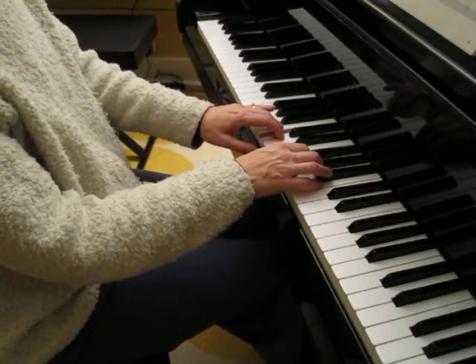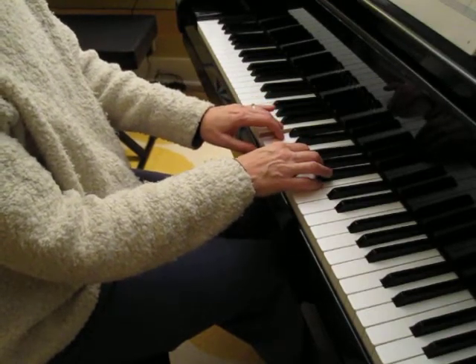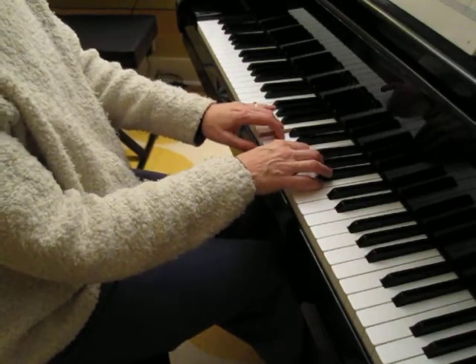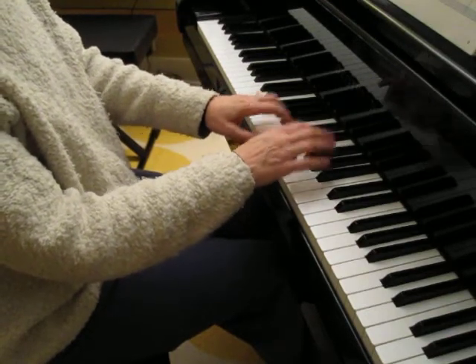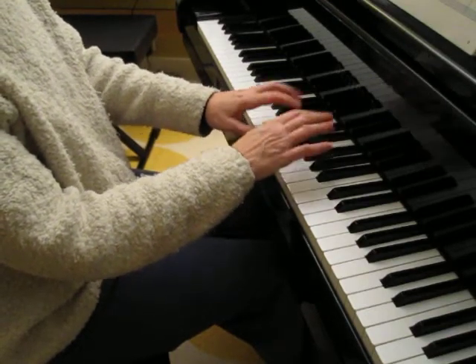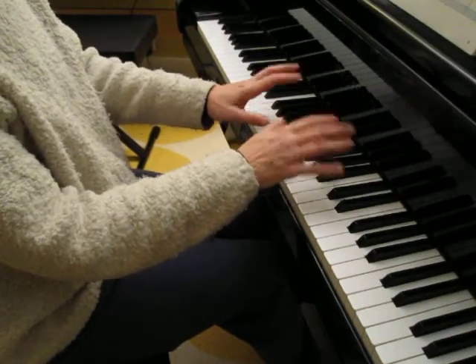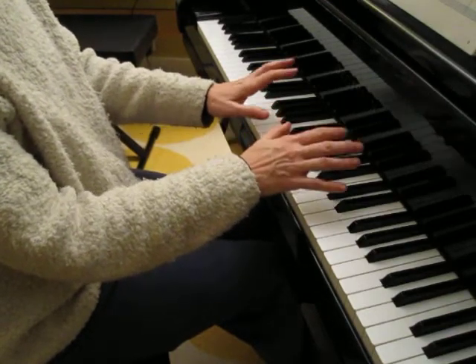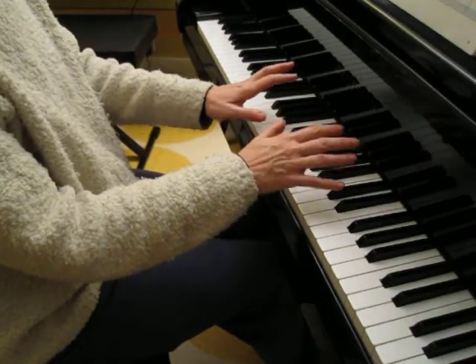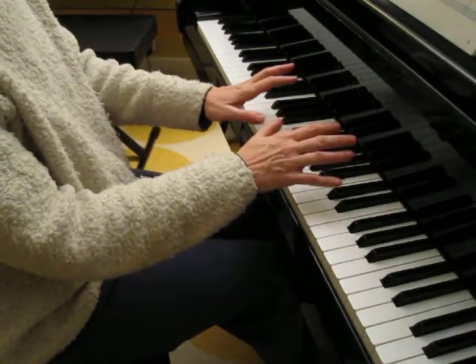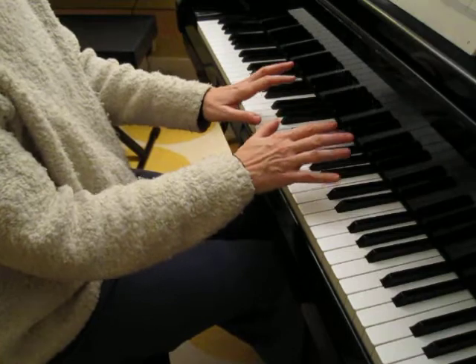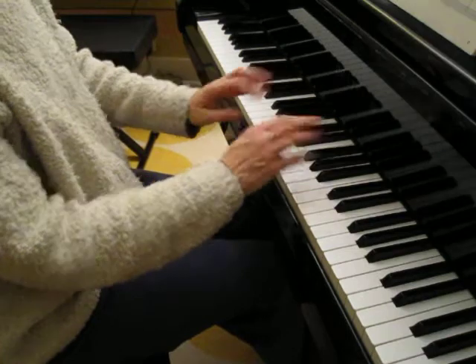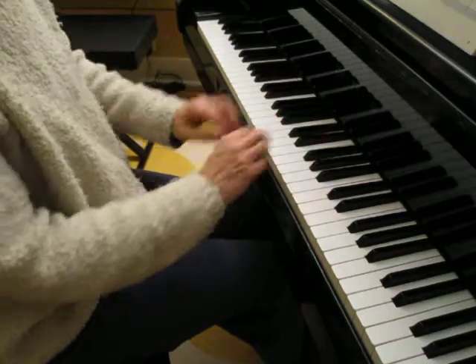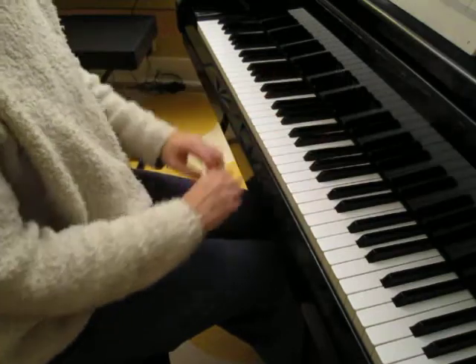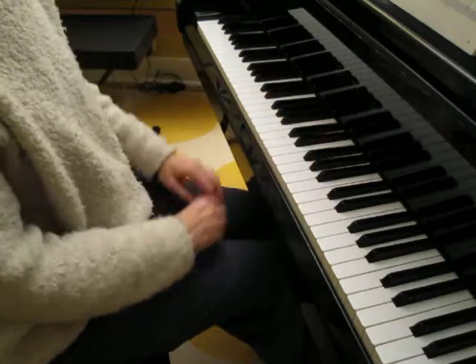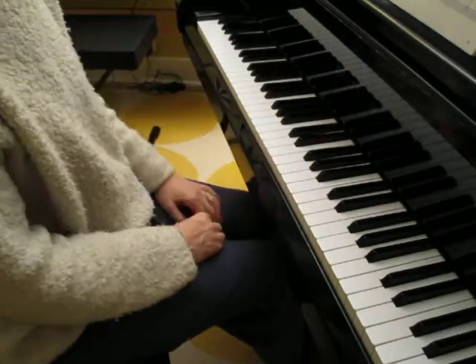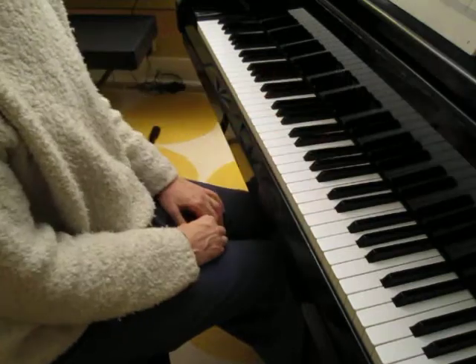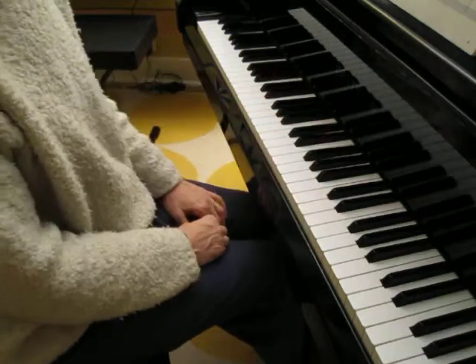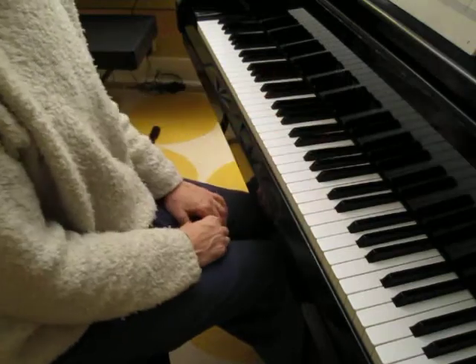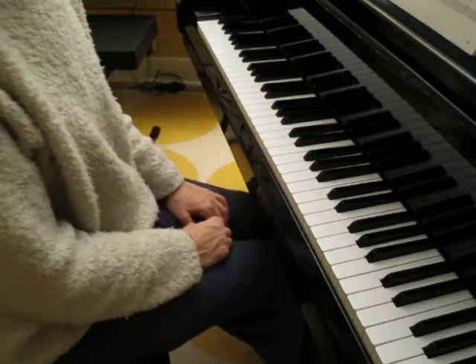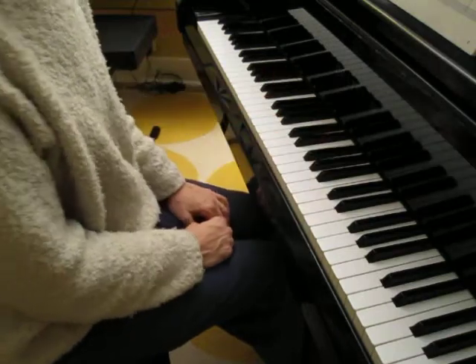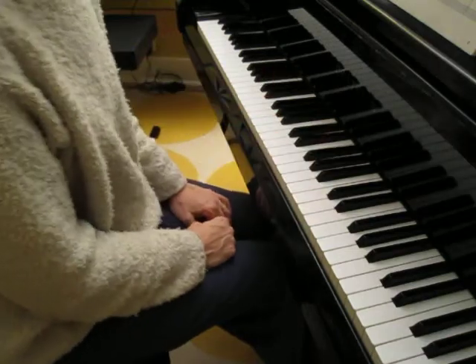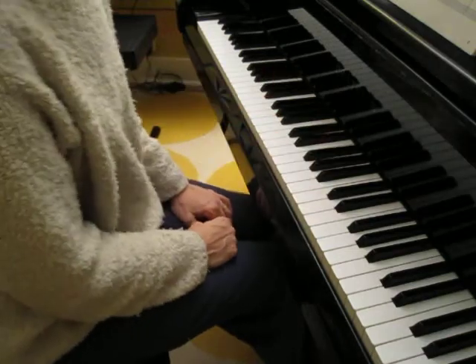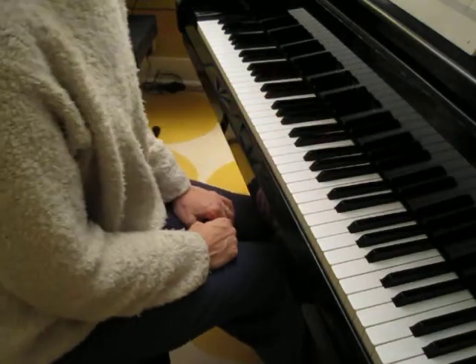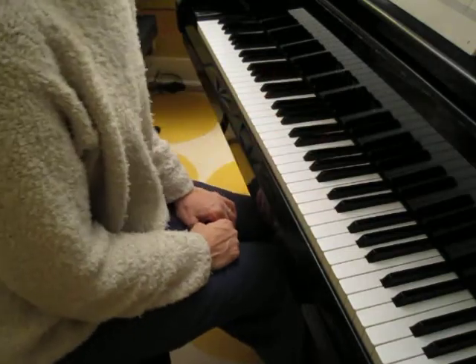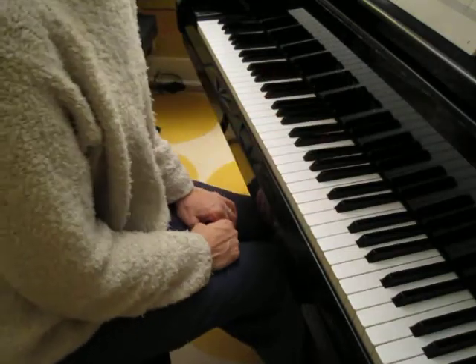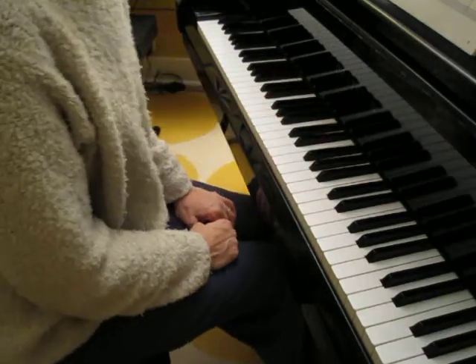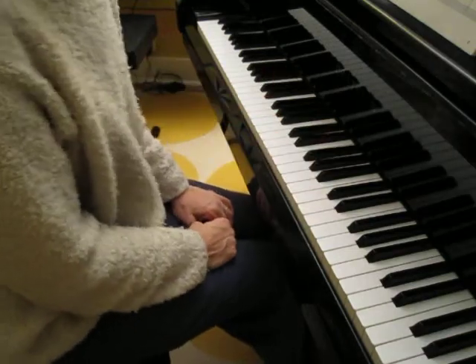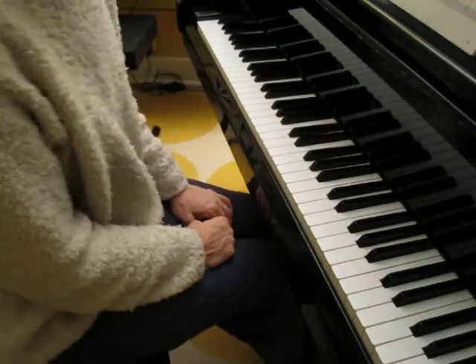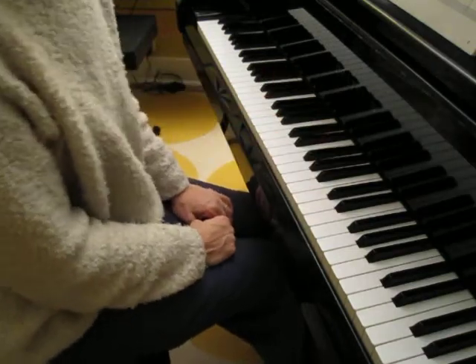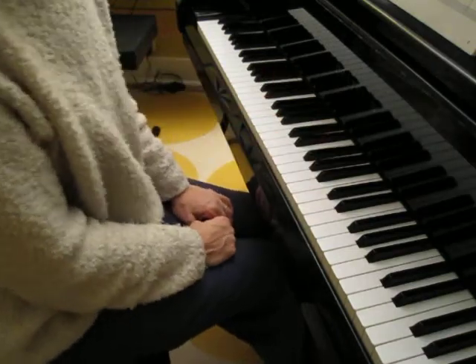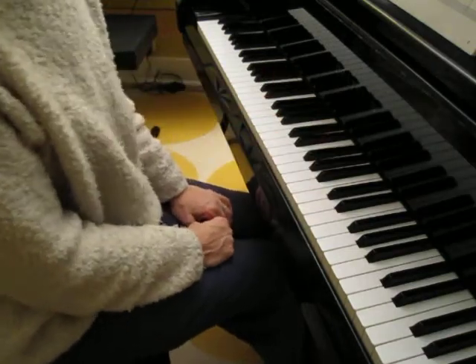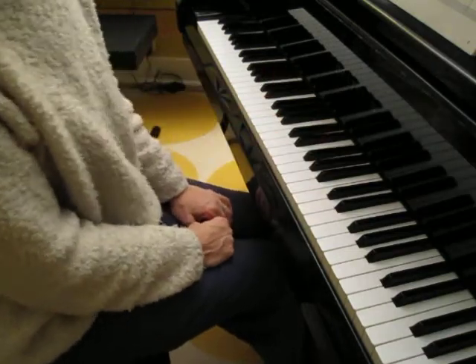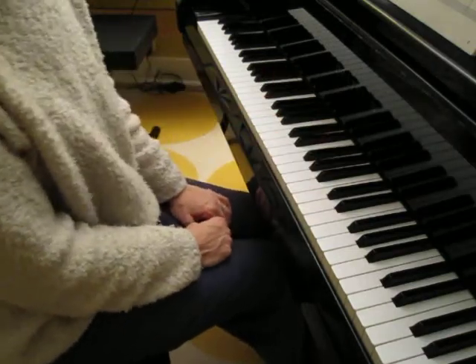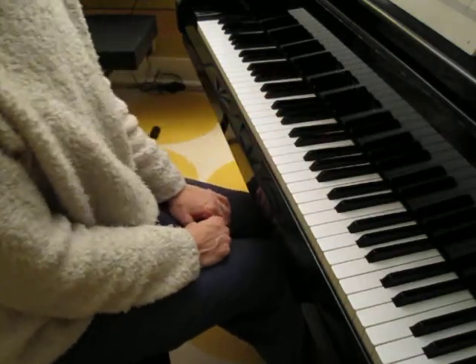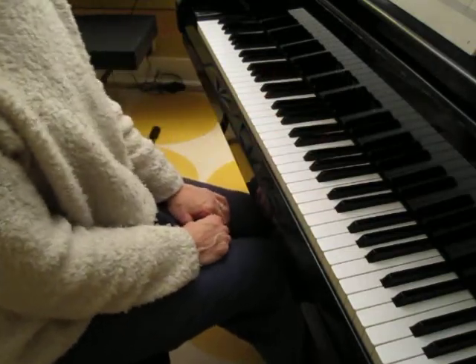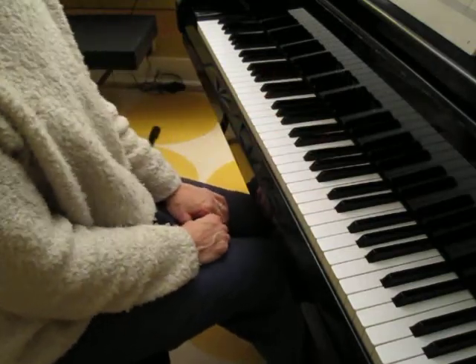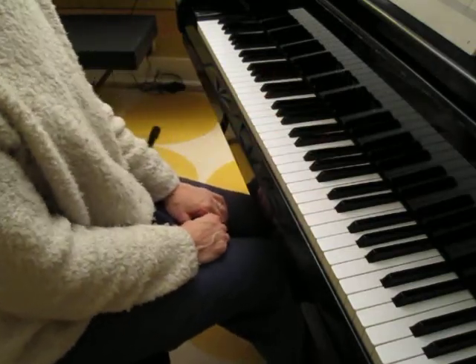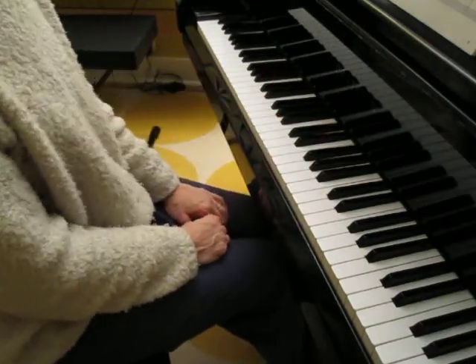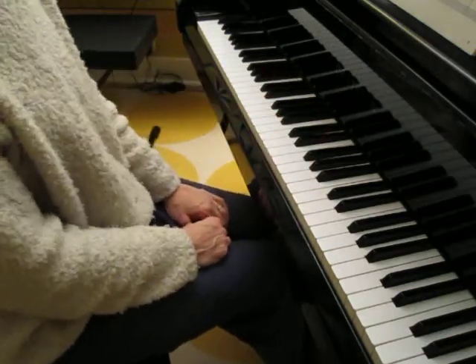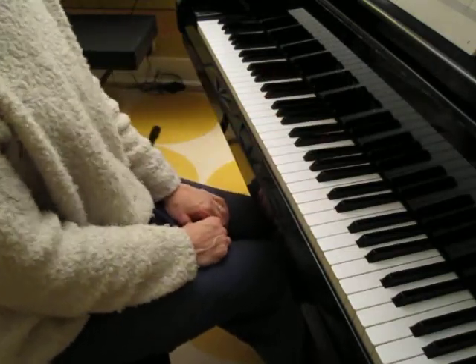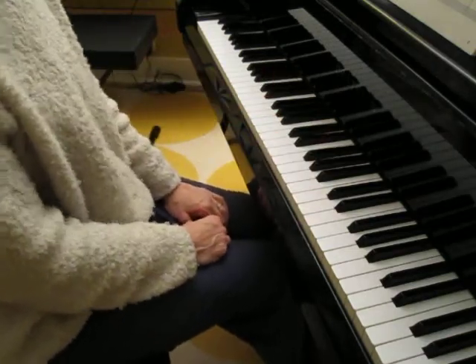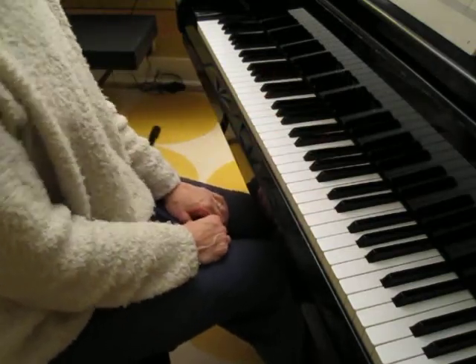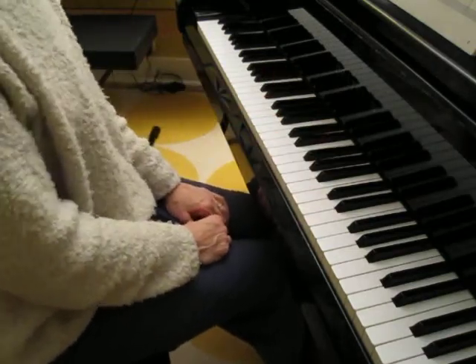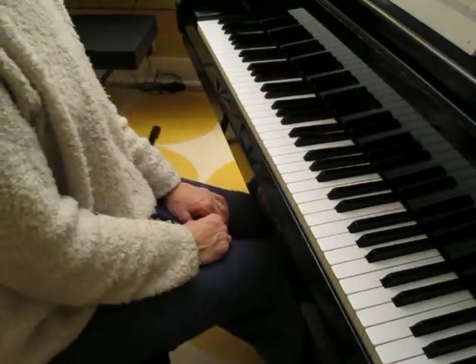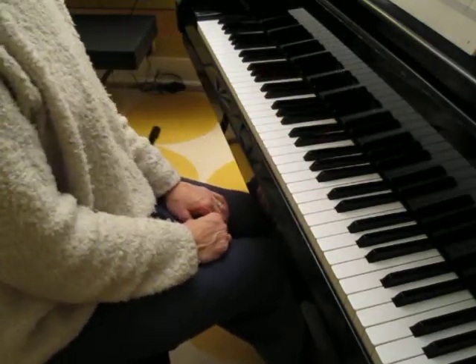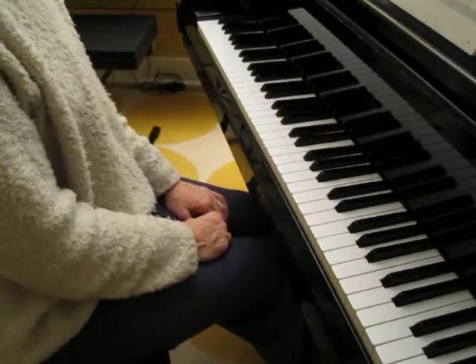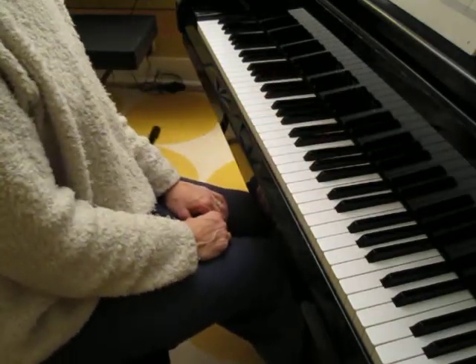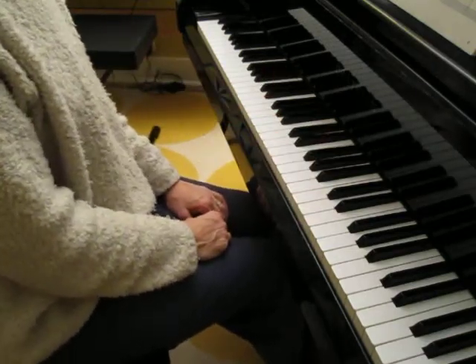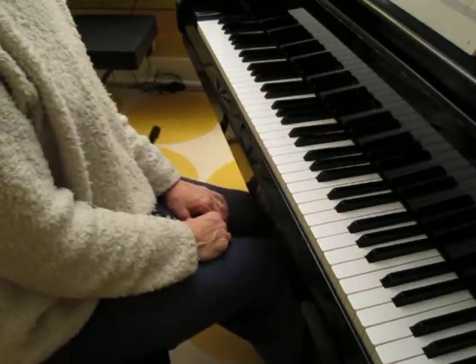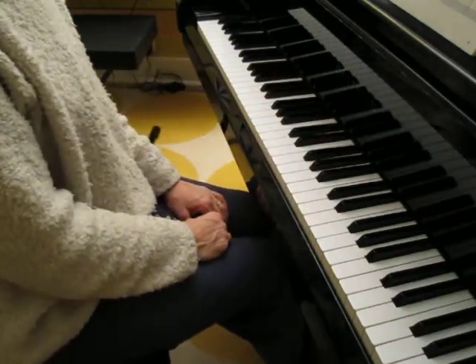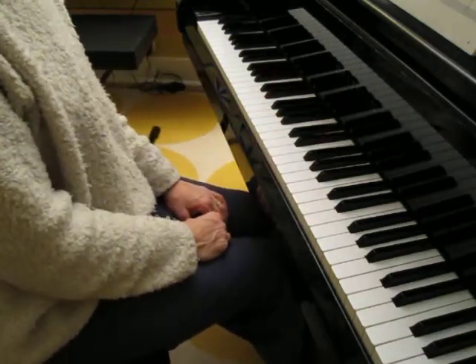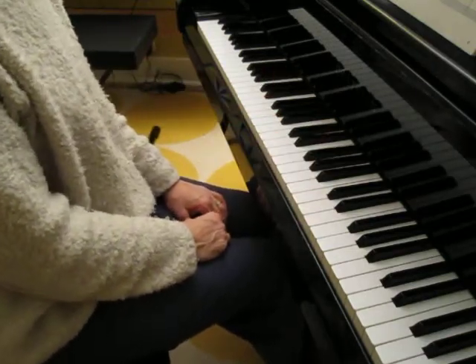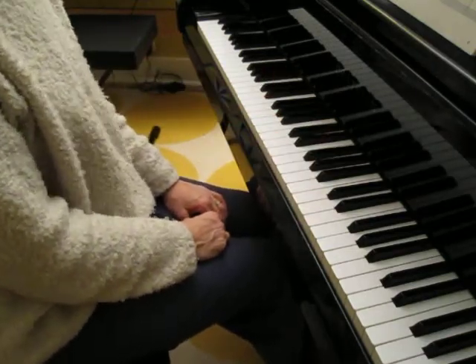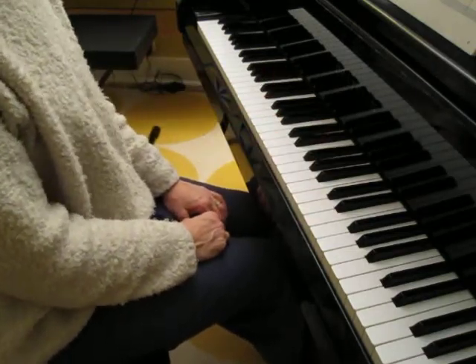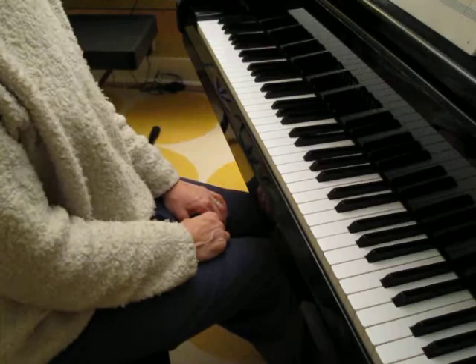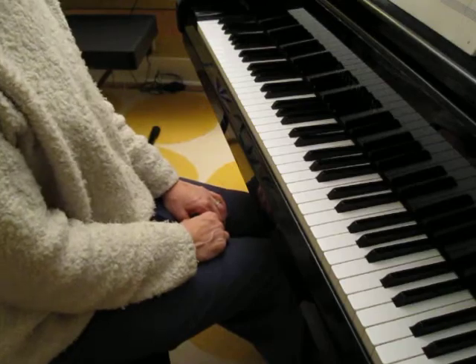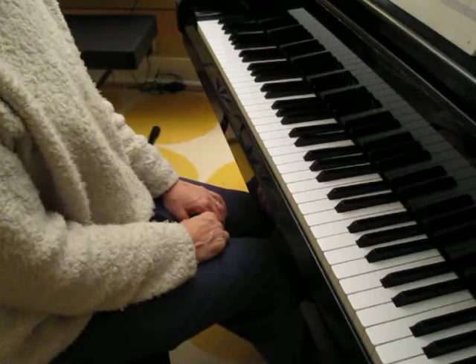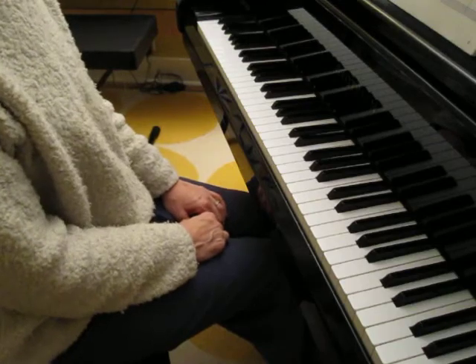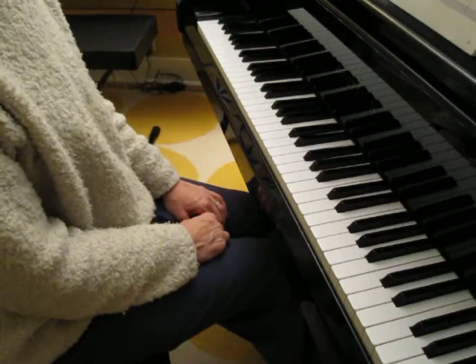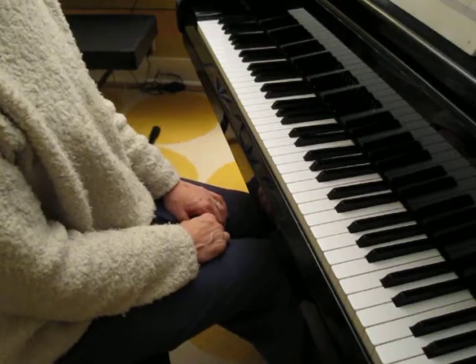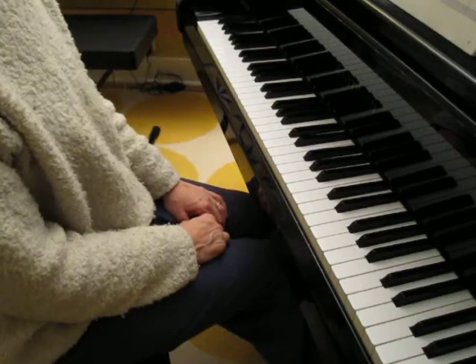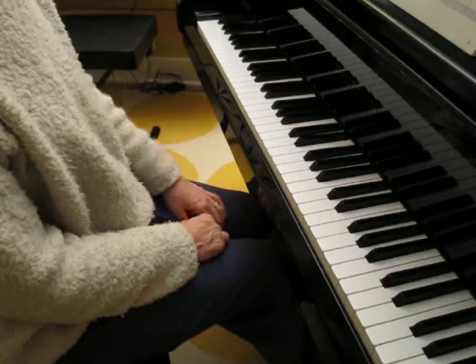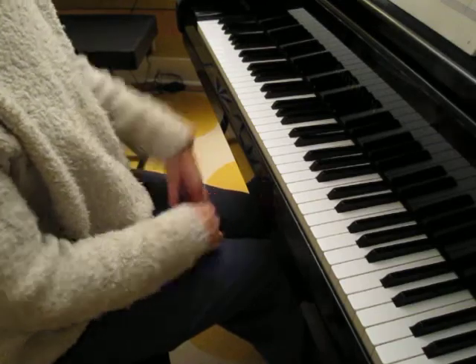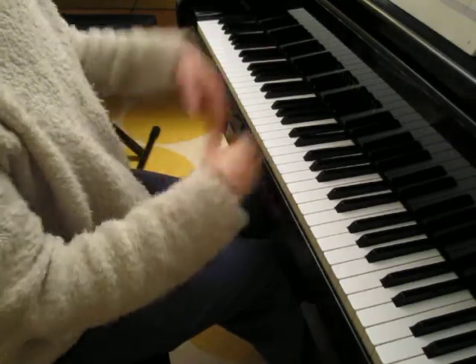That's a clue for the first line. Let me clap the rhythm for you. One, two, ready, clap.